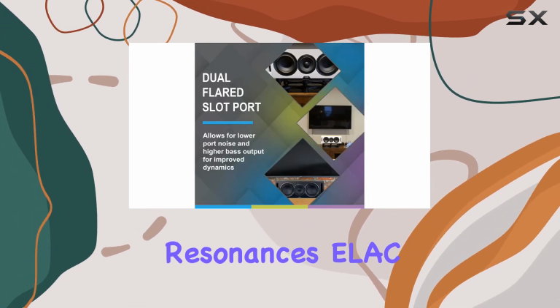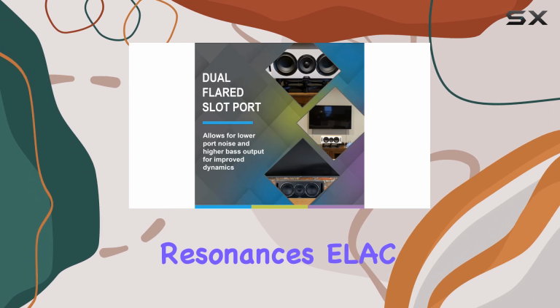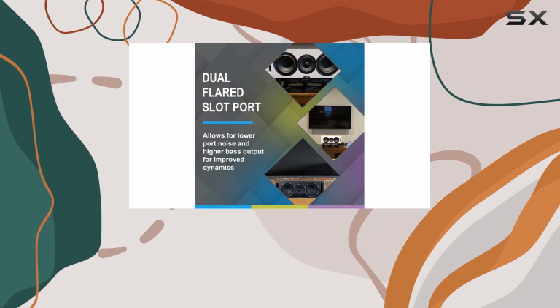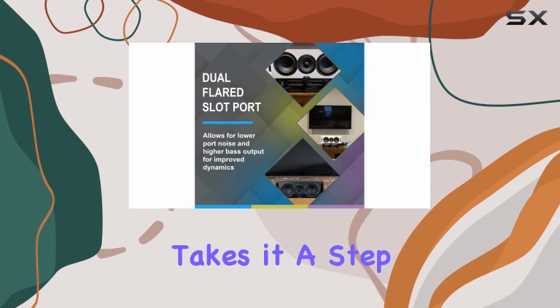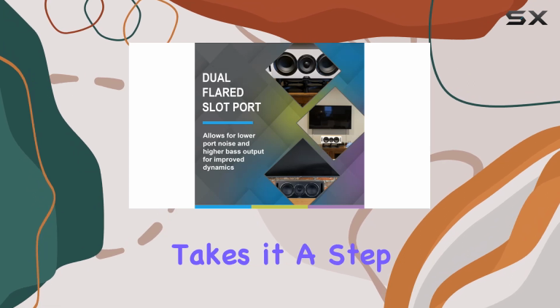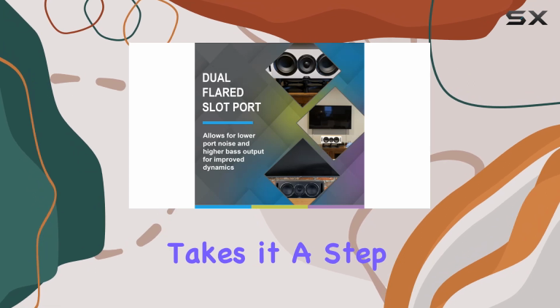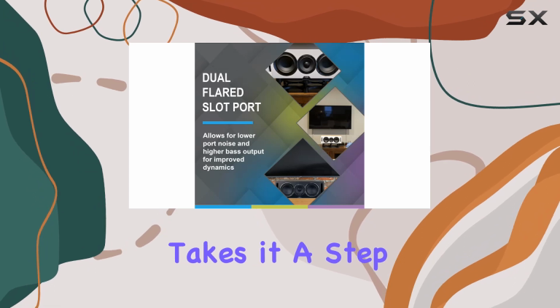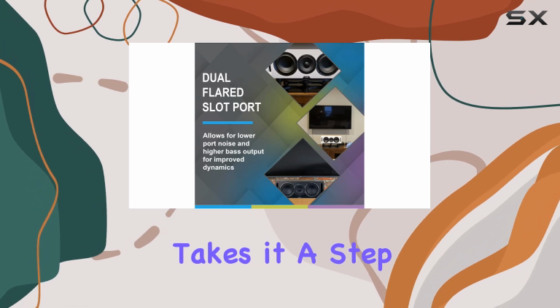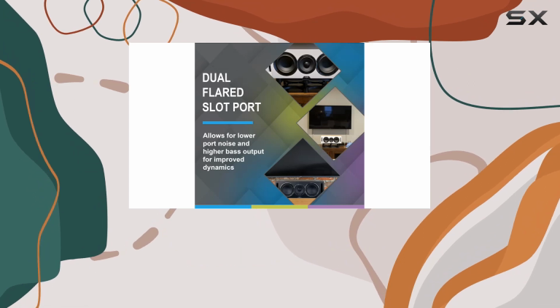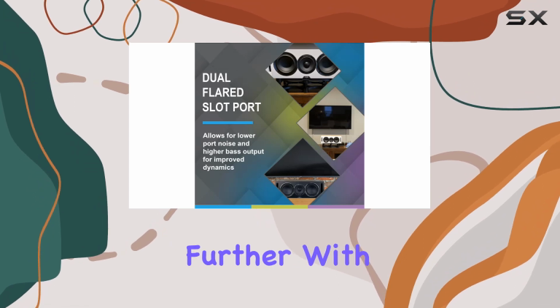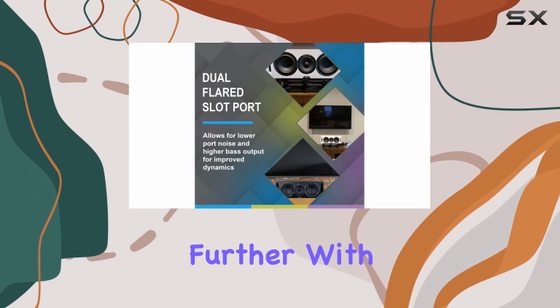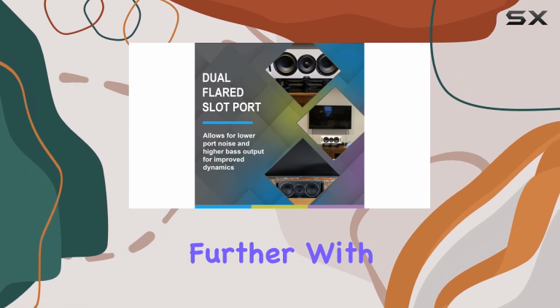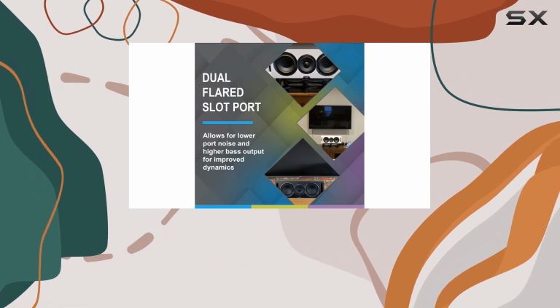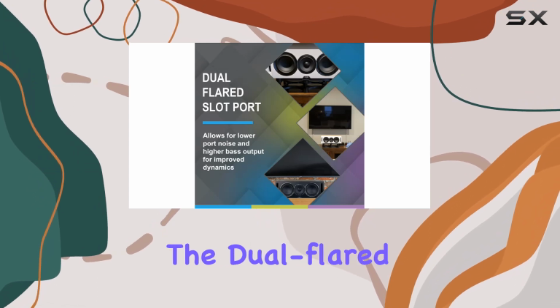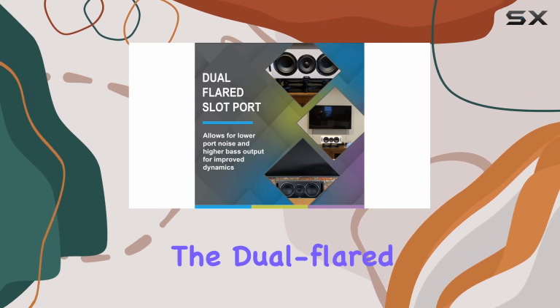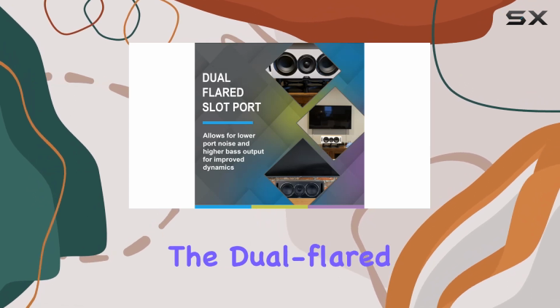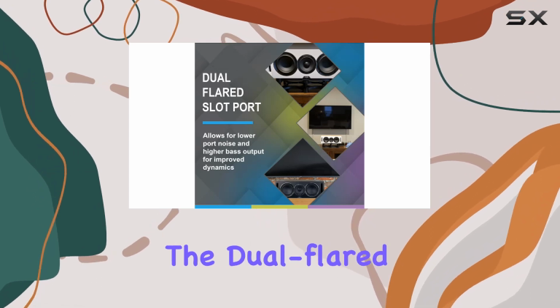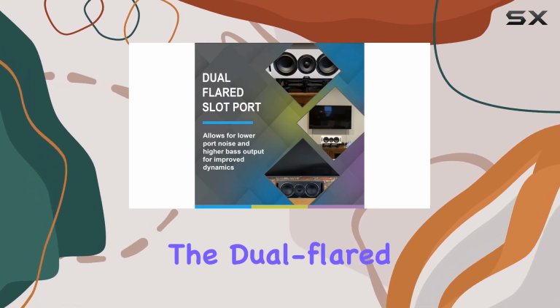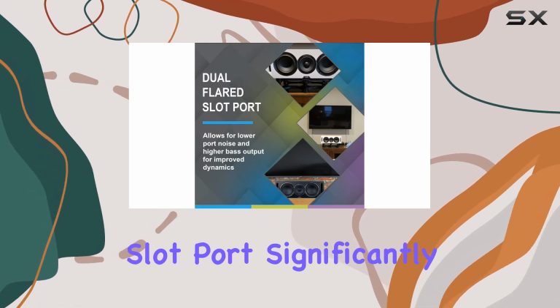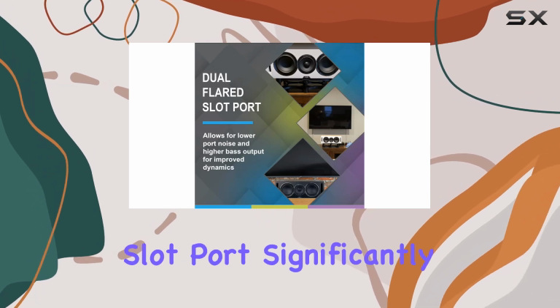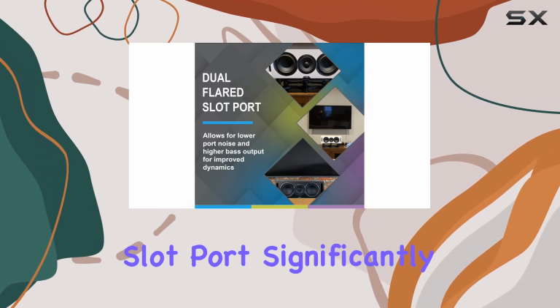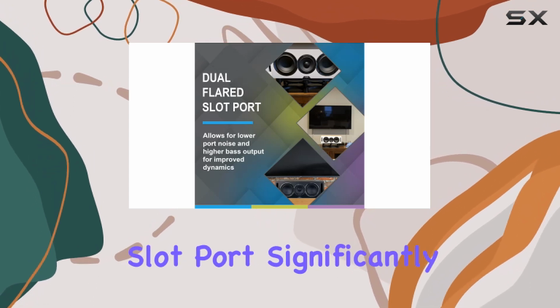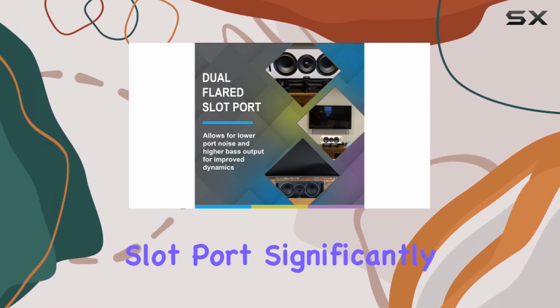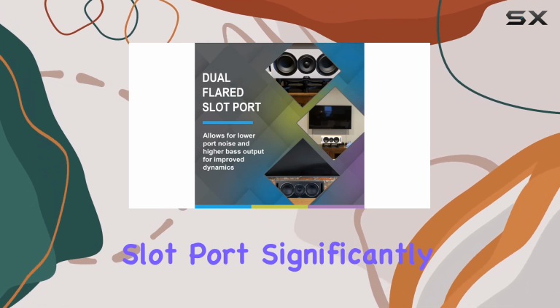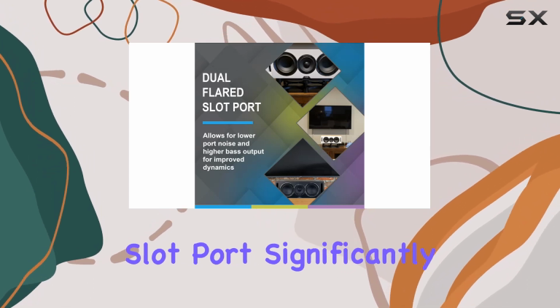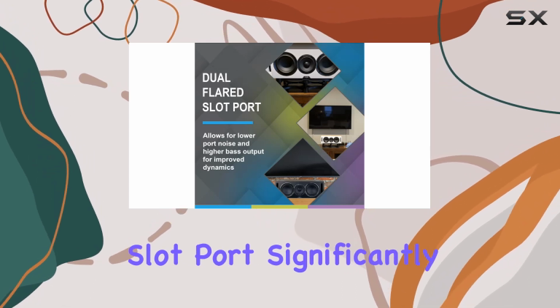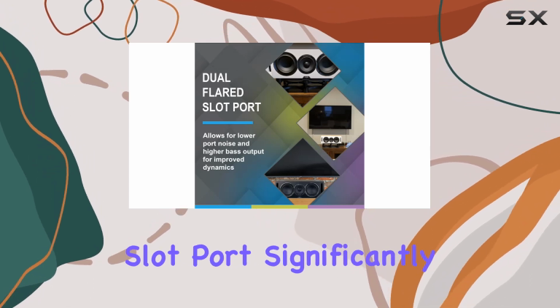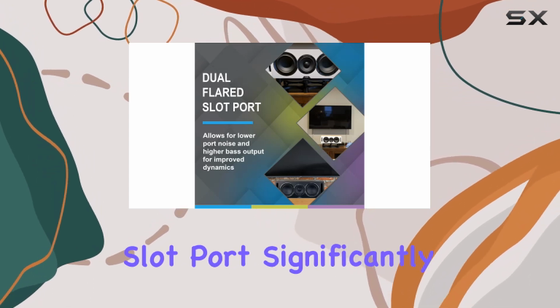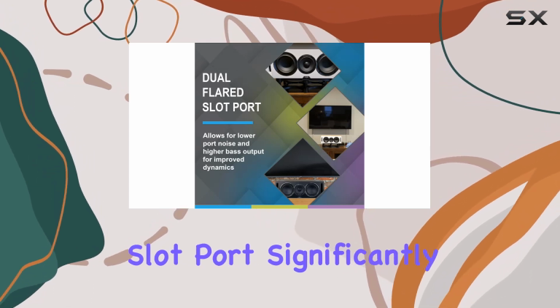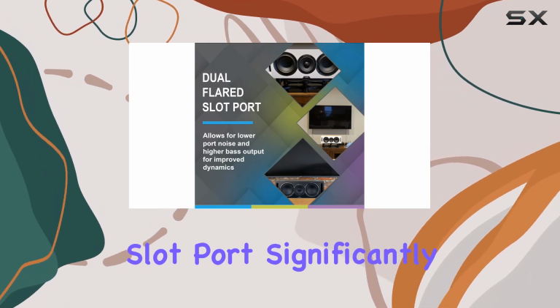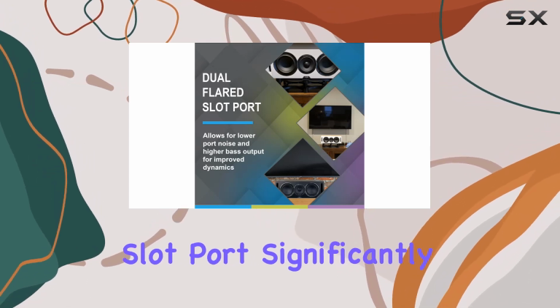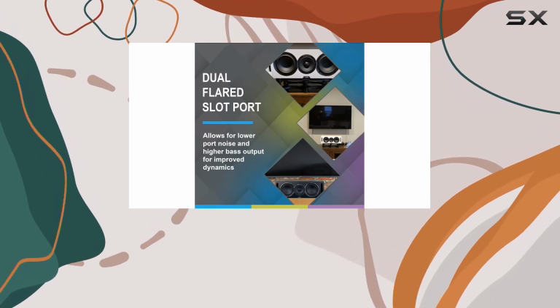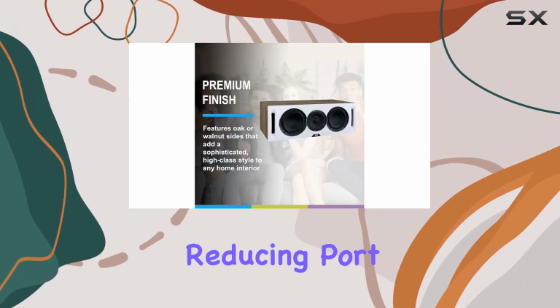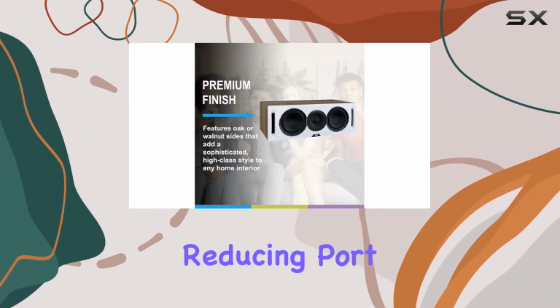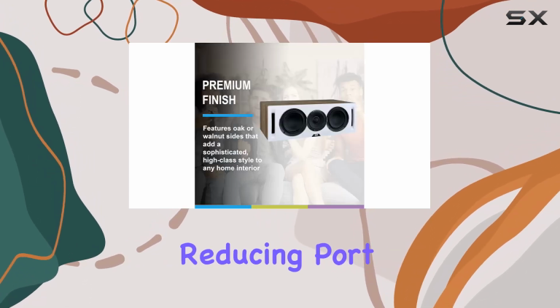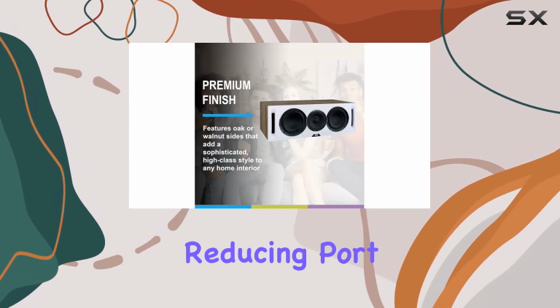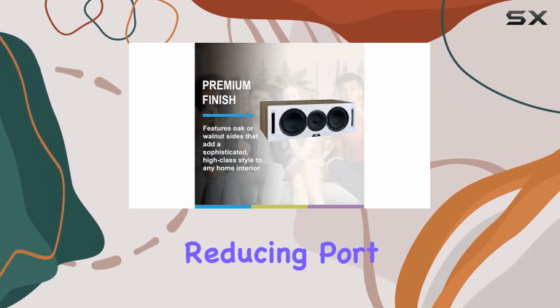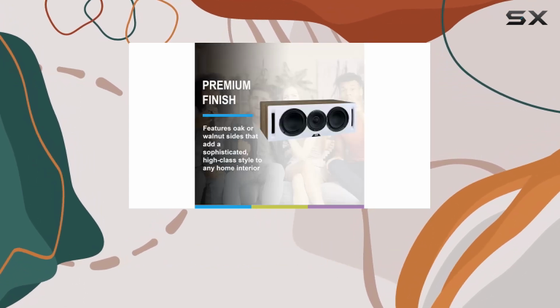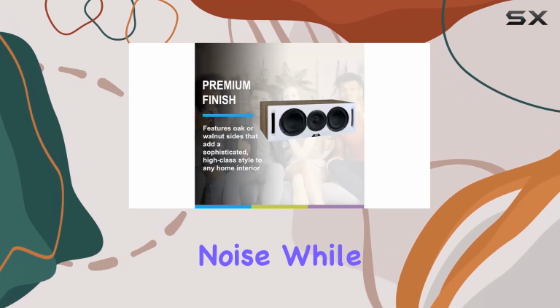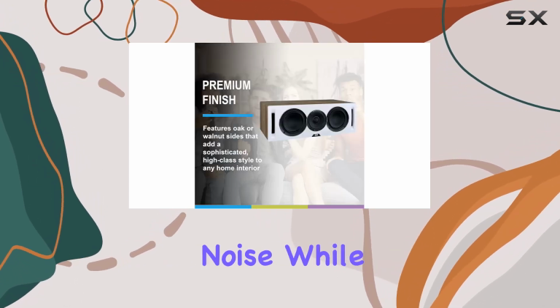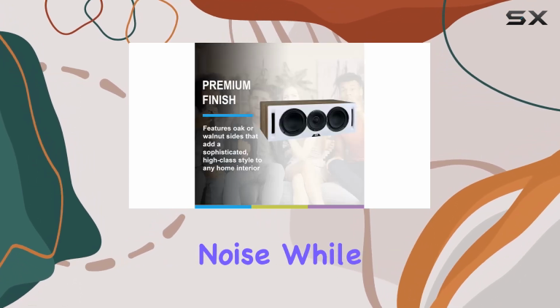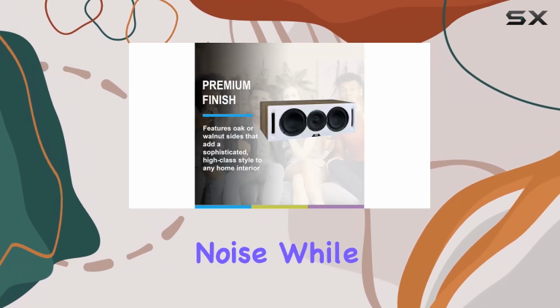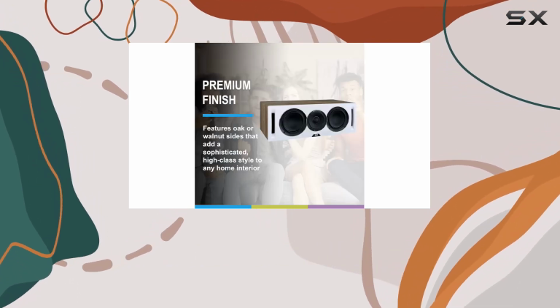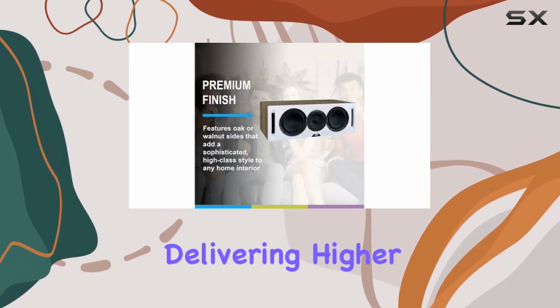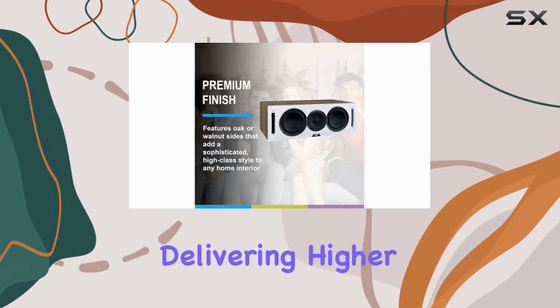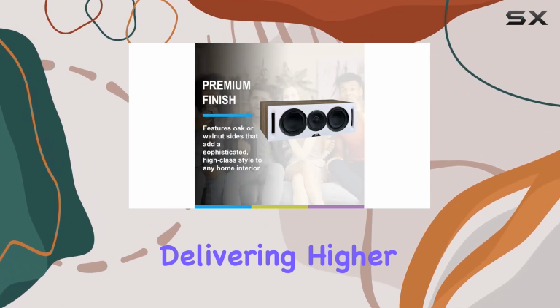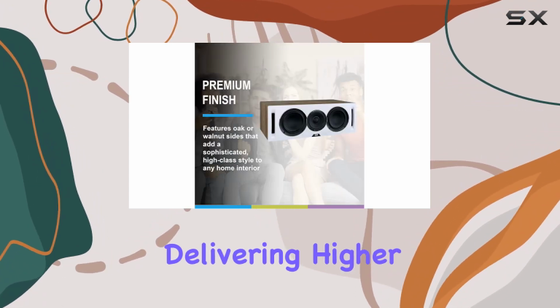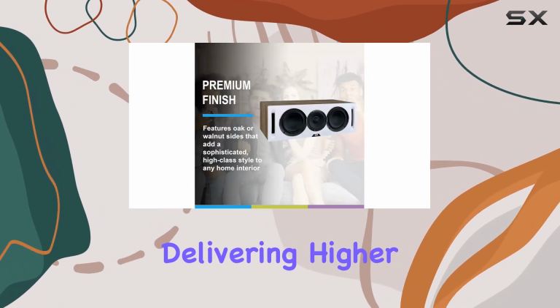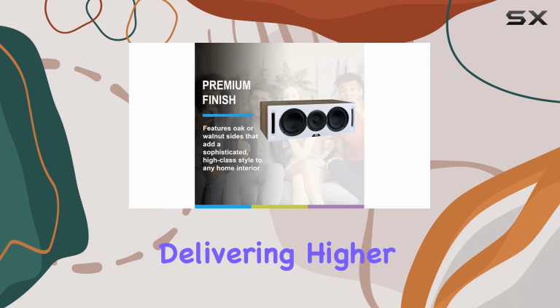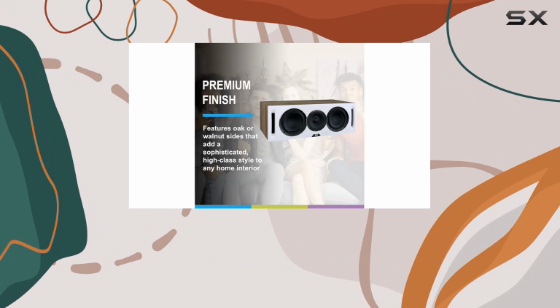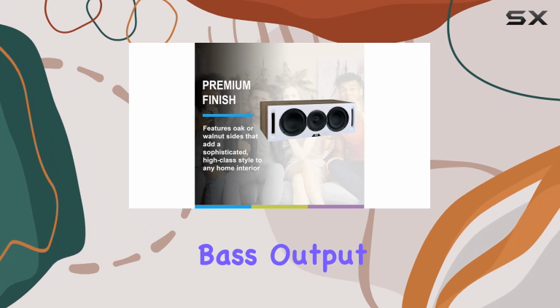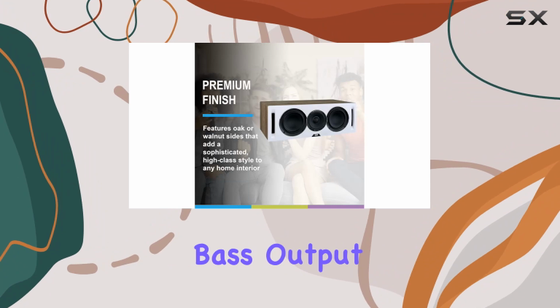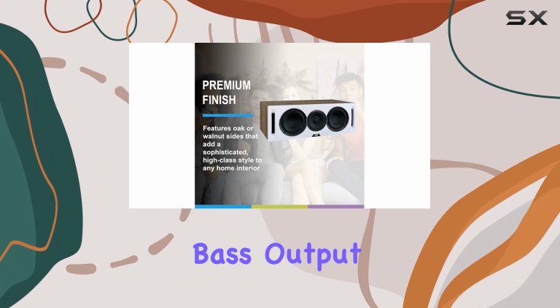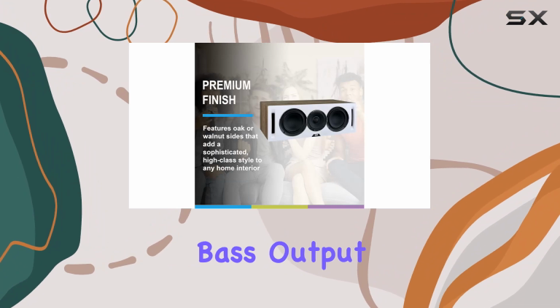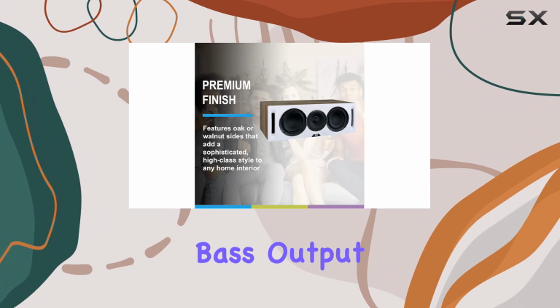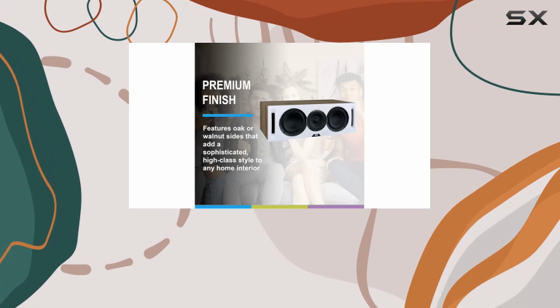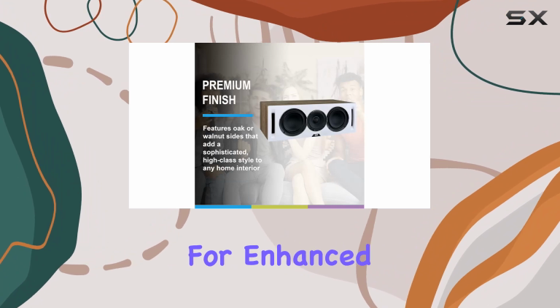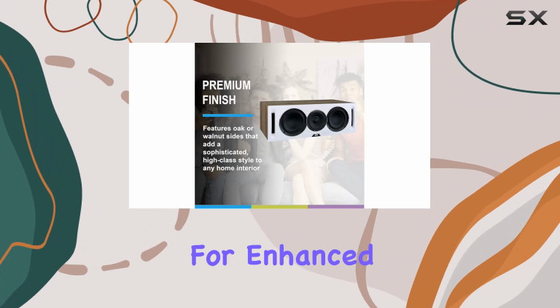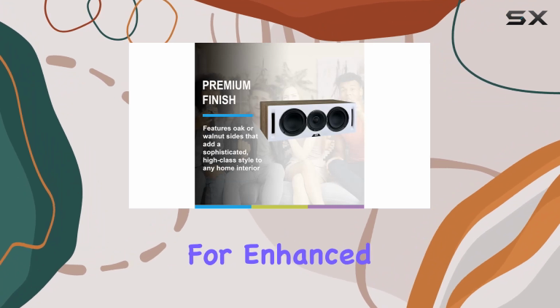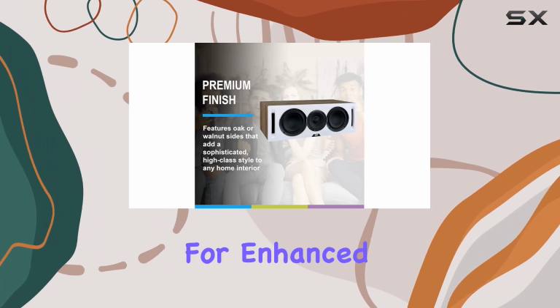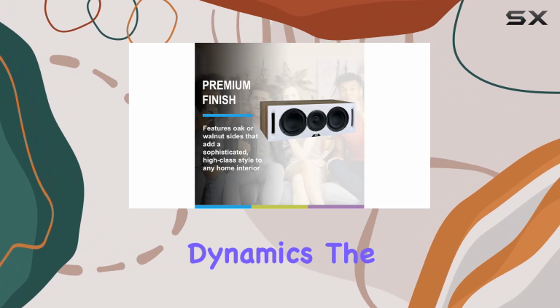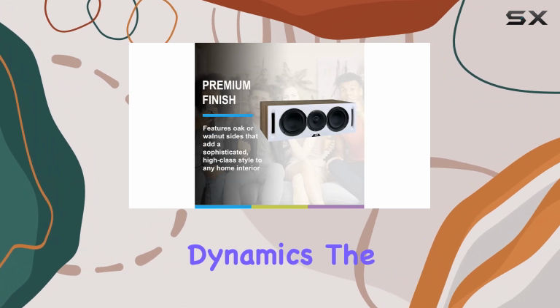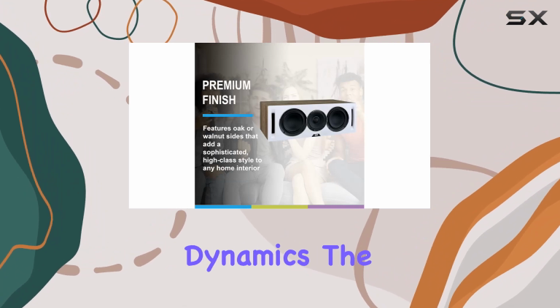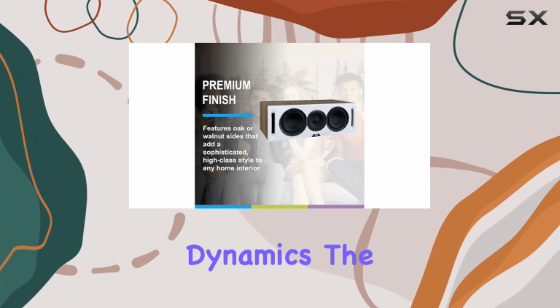ELAC takes it a step further with the dual-flared slot port, significantly reducing port noise while delivering higher bass output for enhanced dynamics.